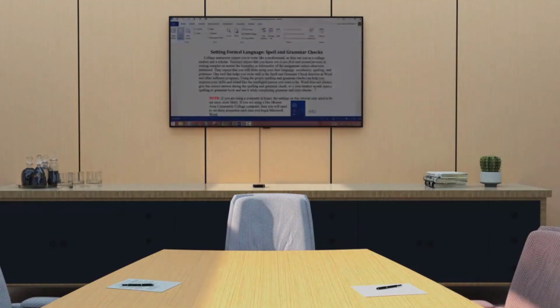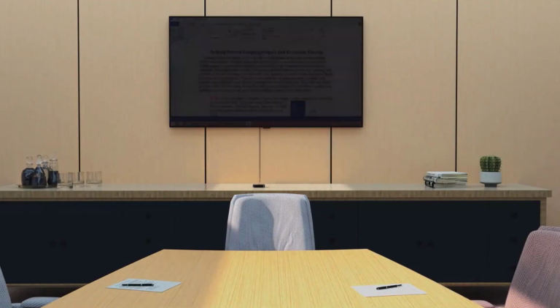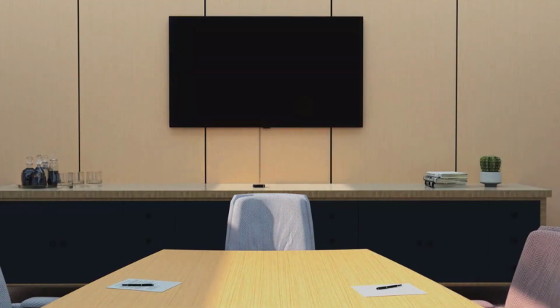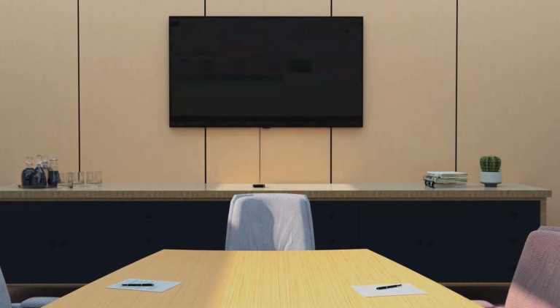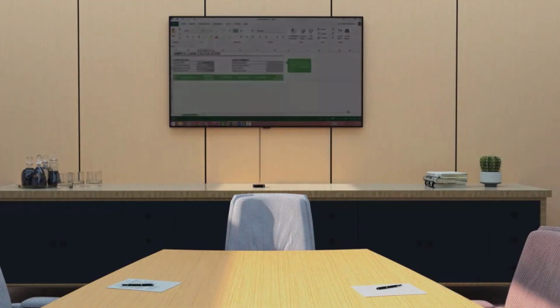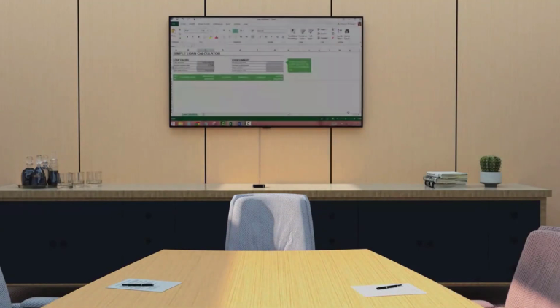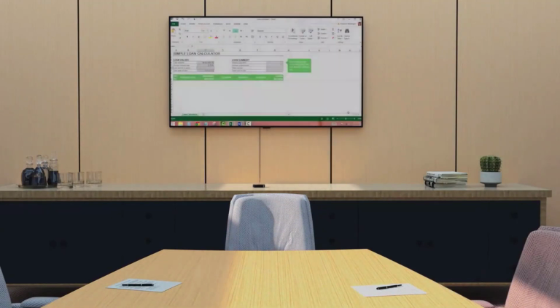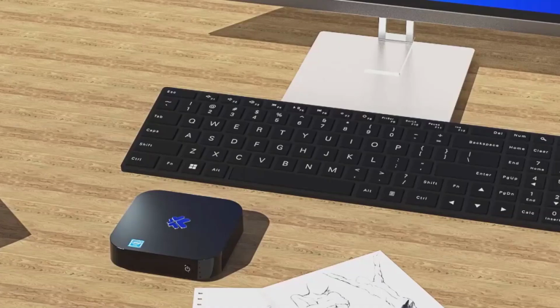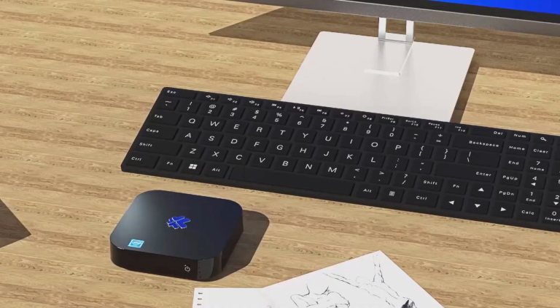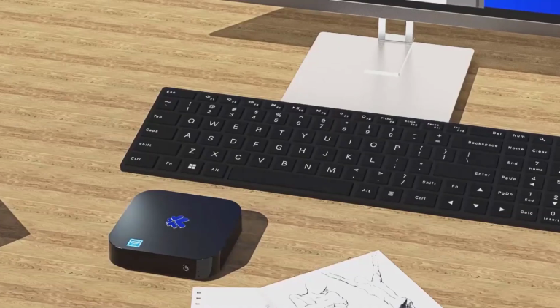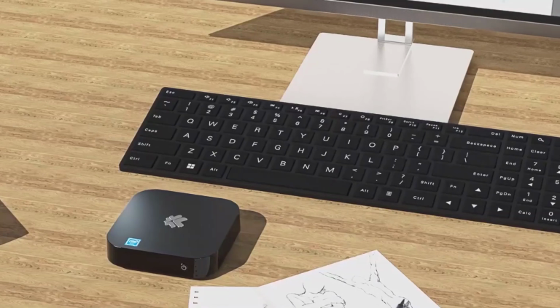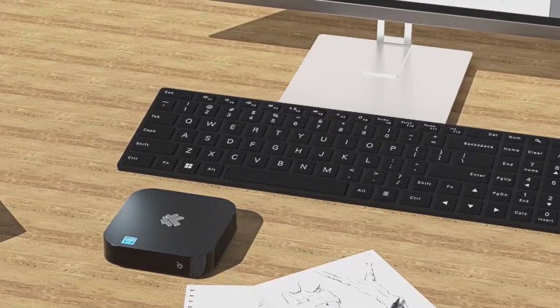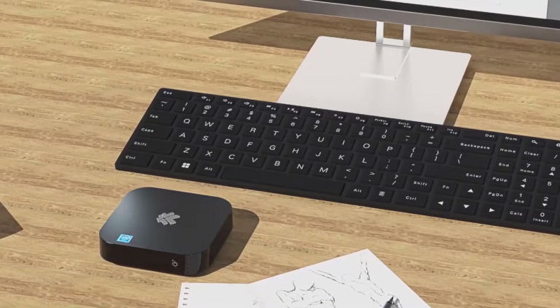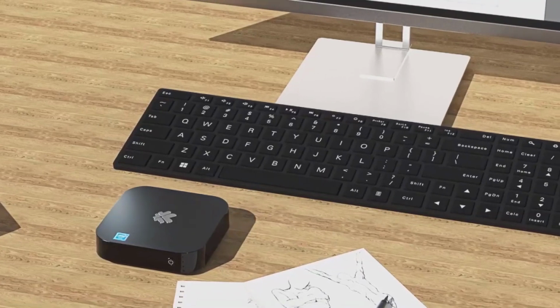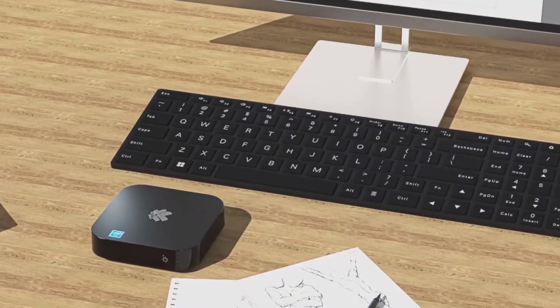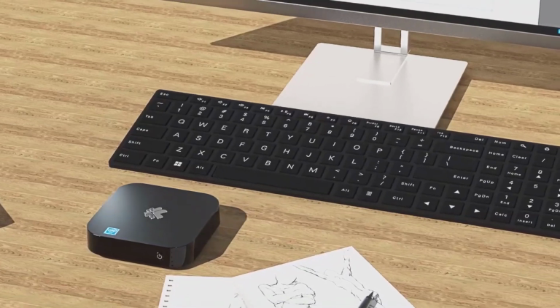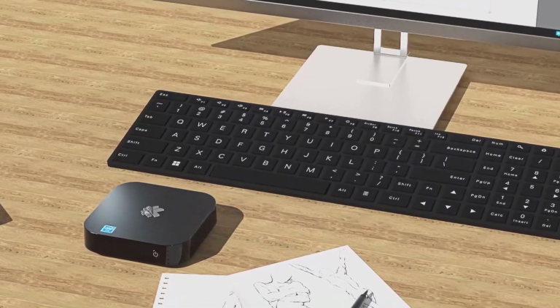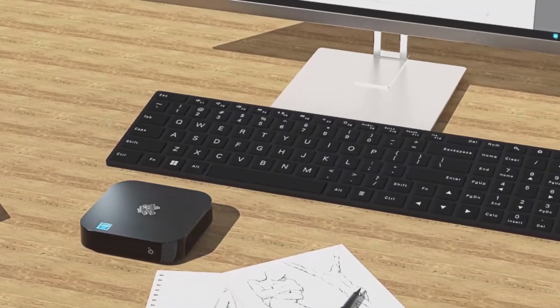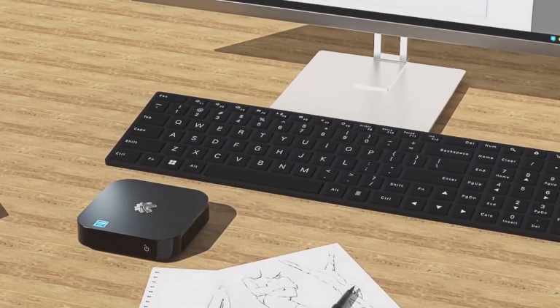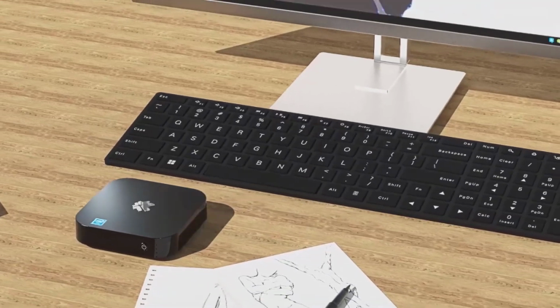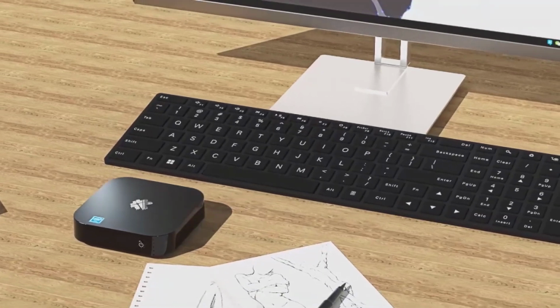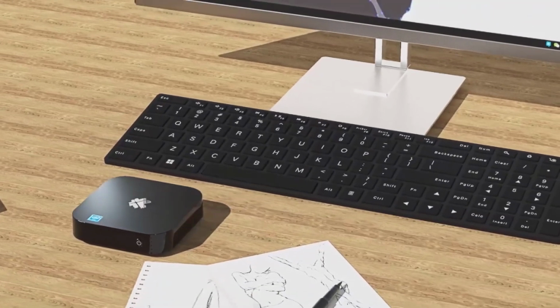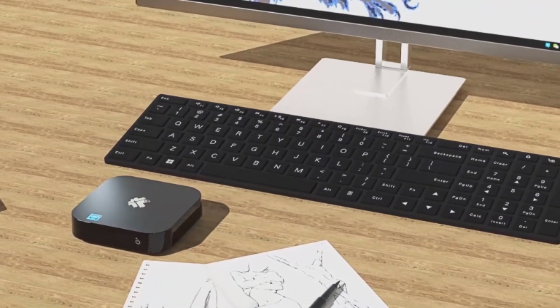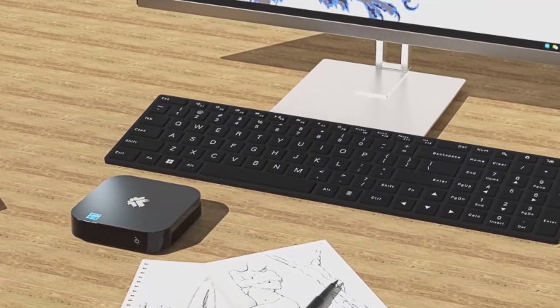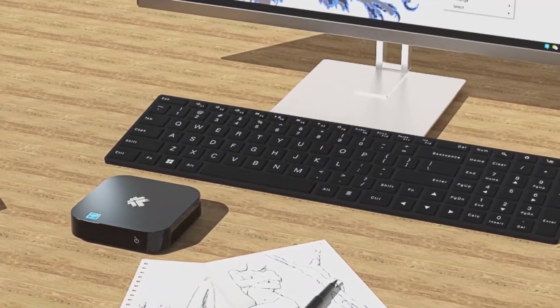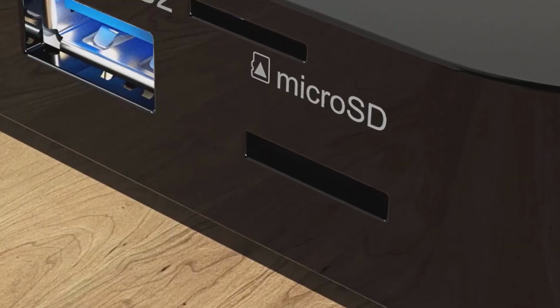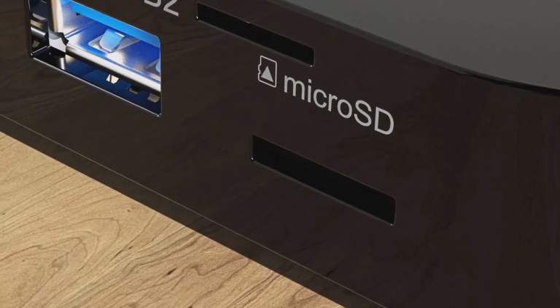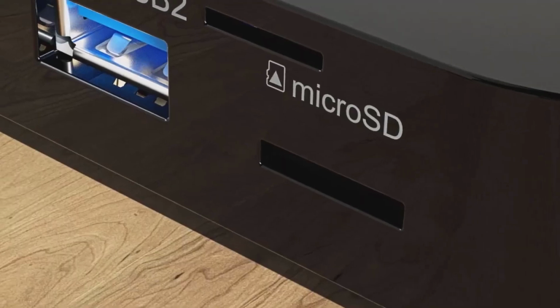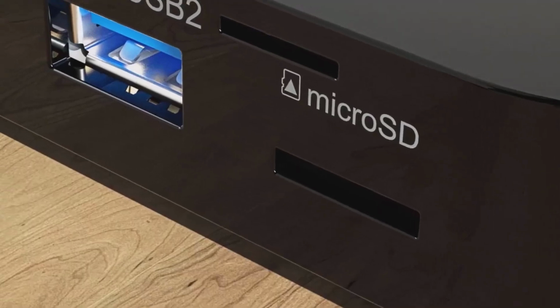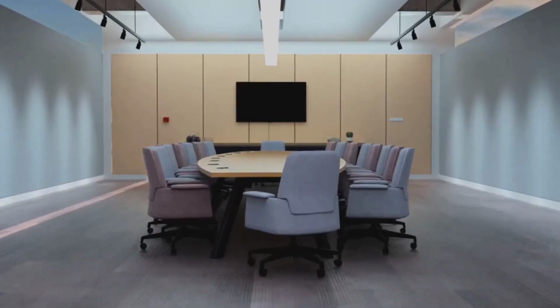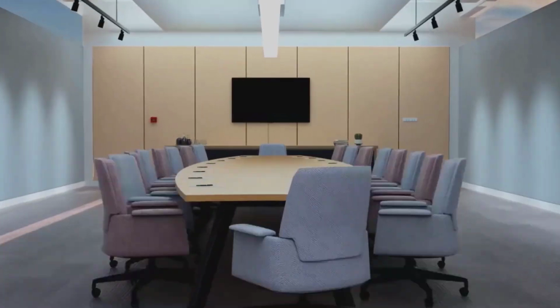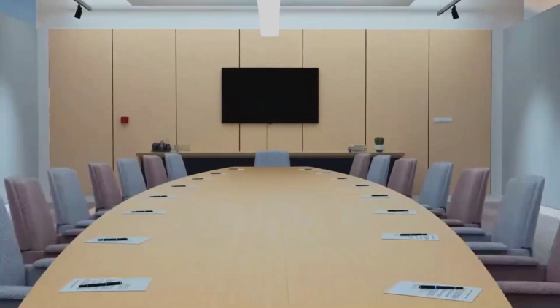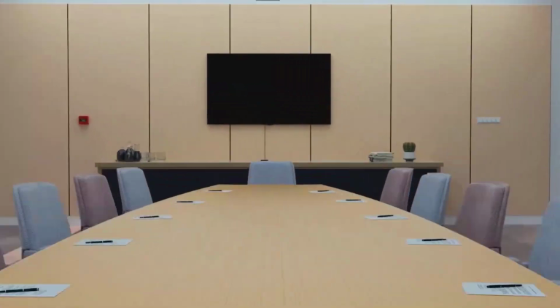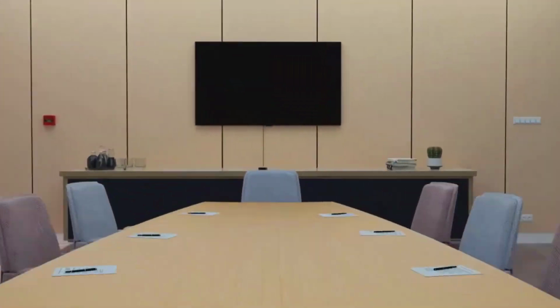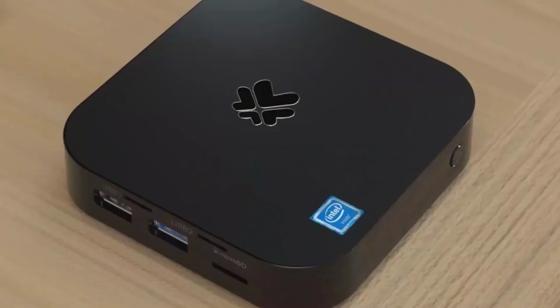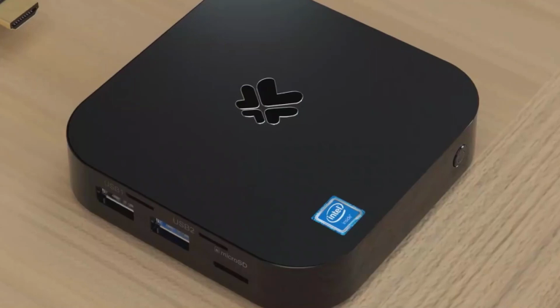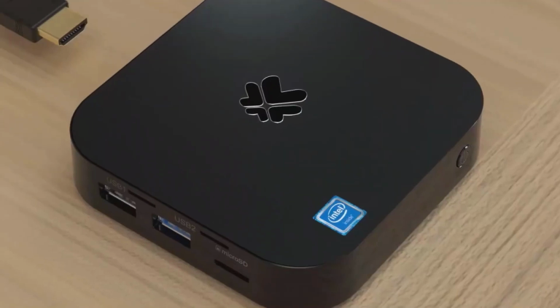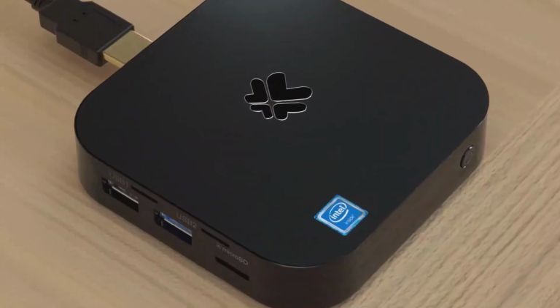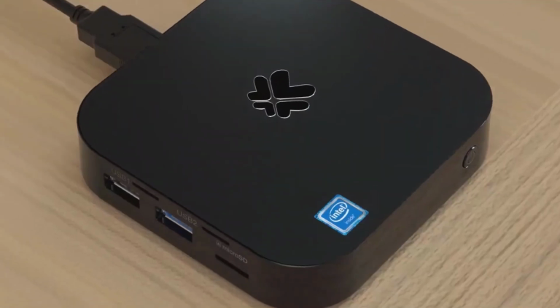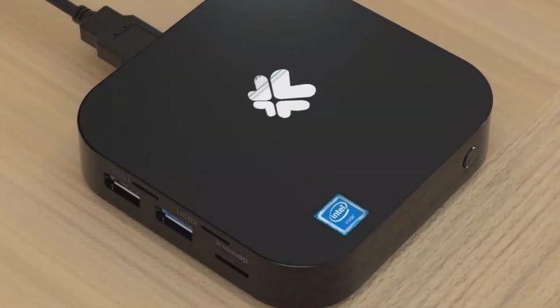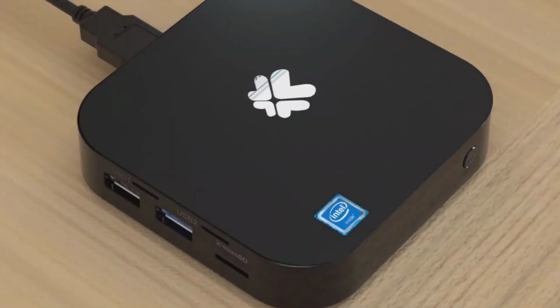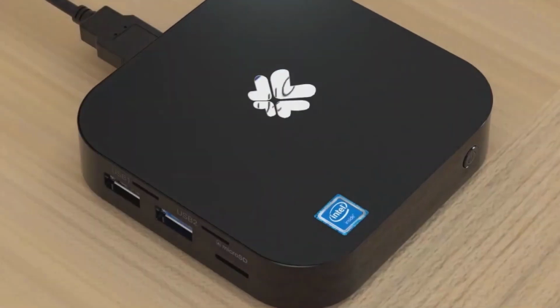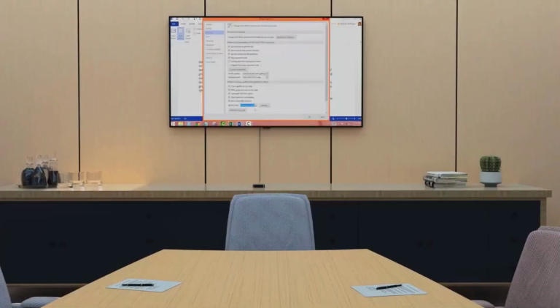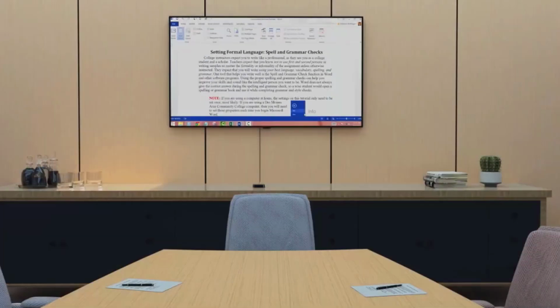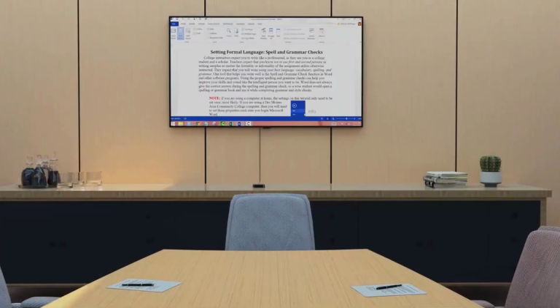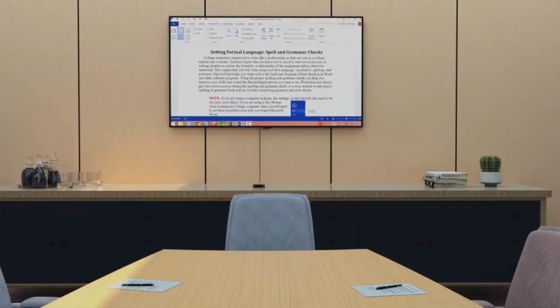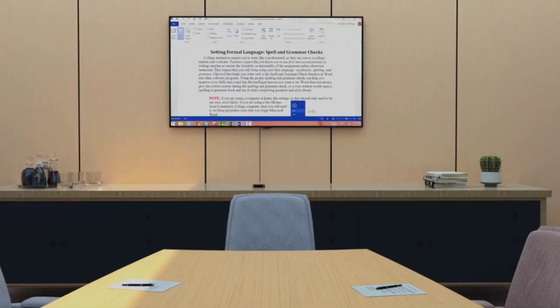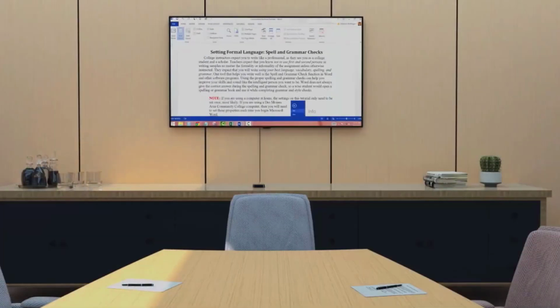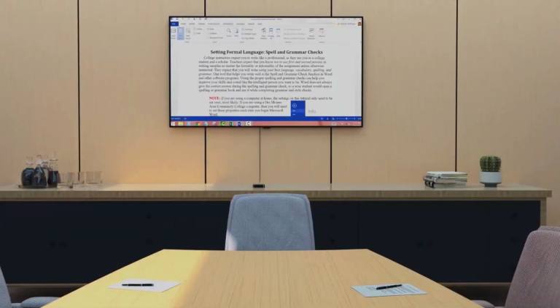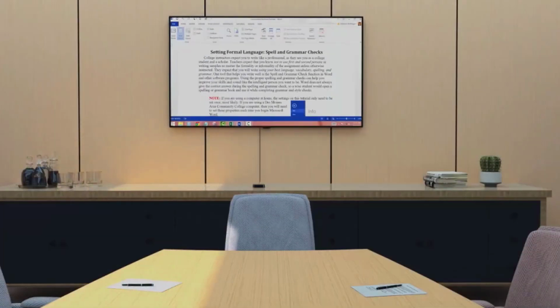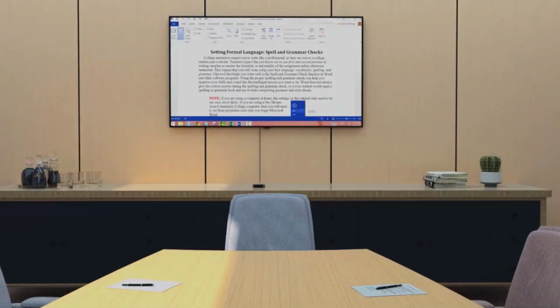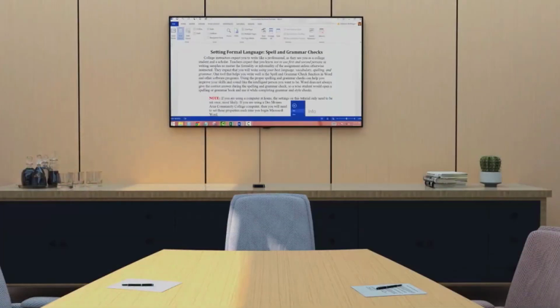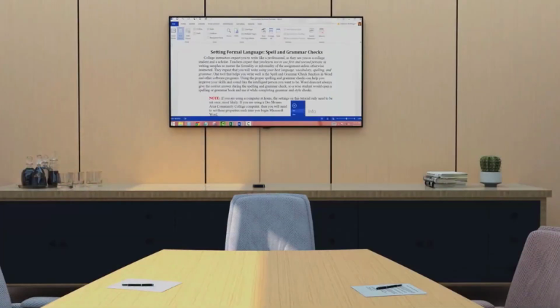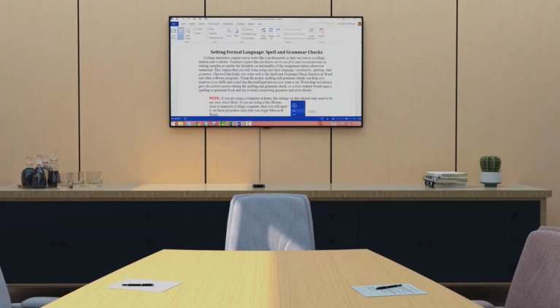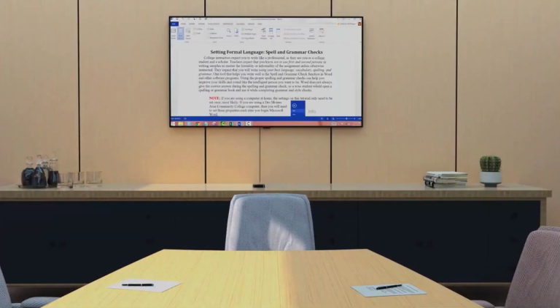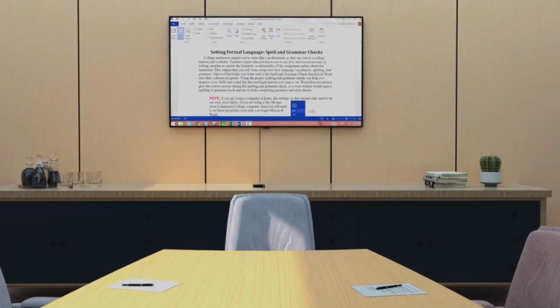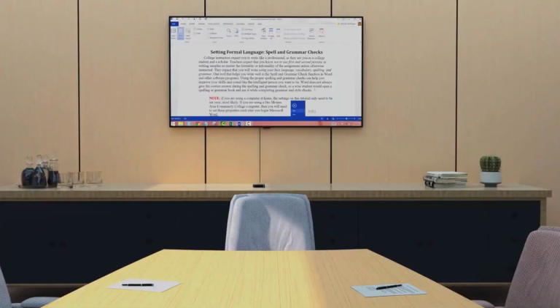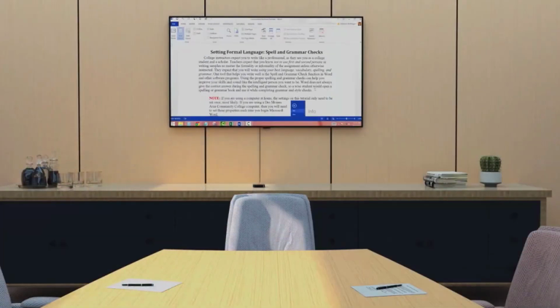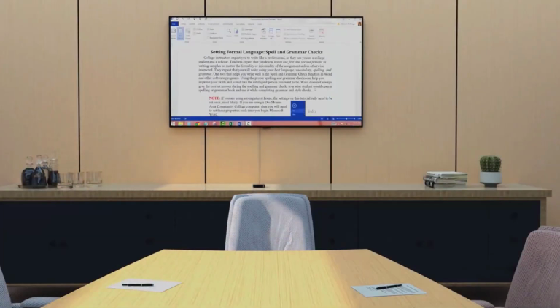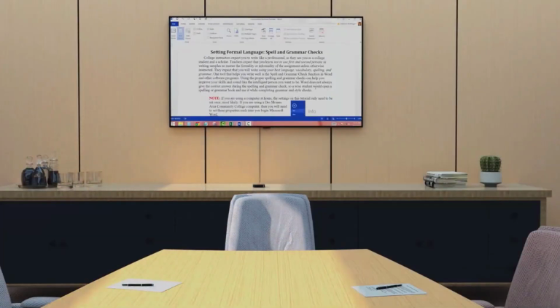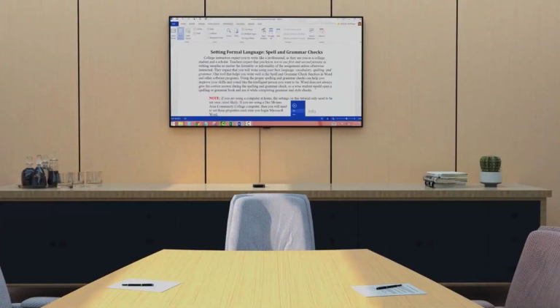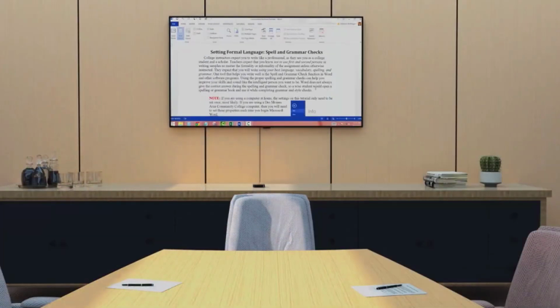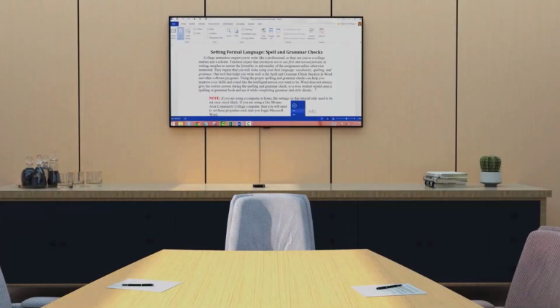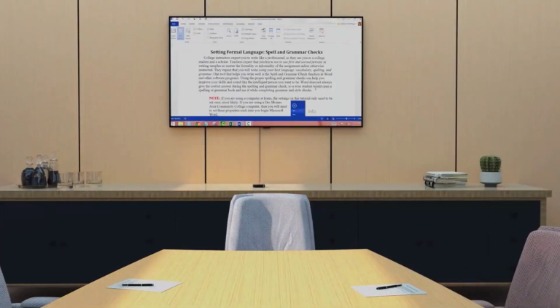Advantages: Small PC but powerful PC. Easy to transfer large capacity files. Use it anytime, anywhere.